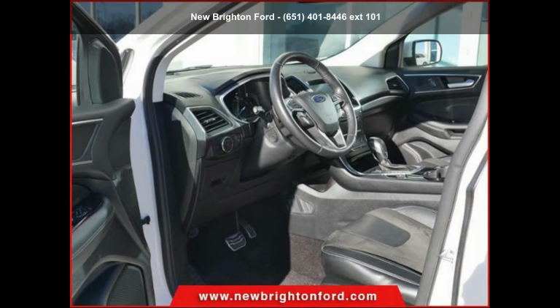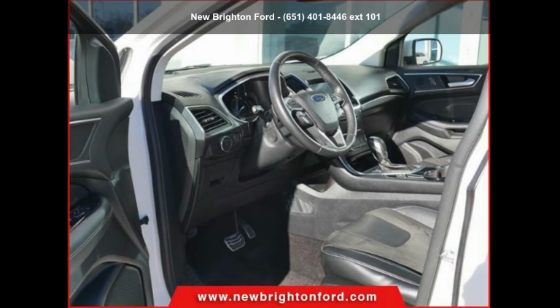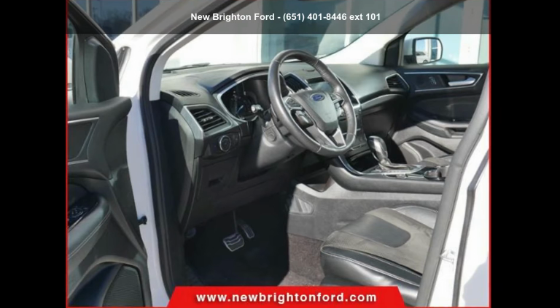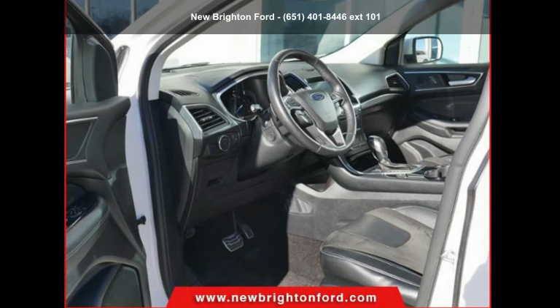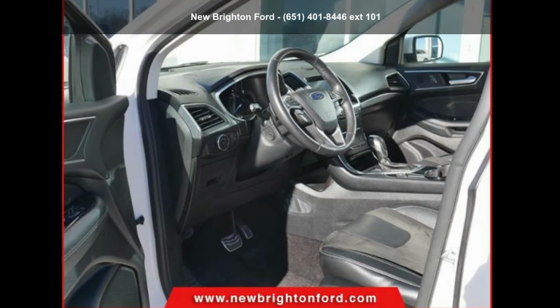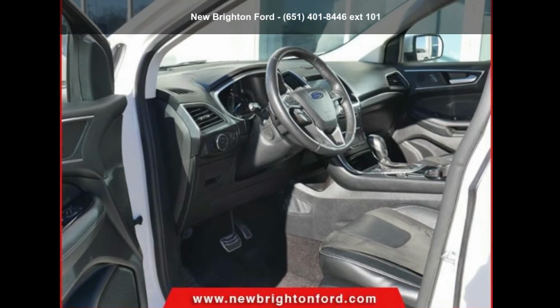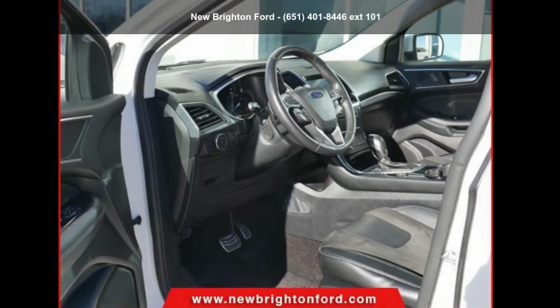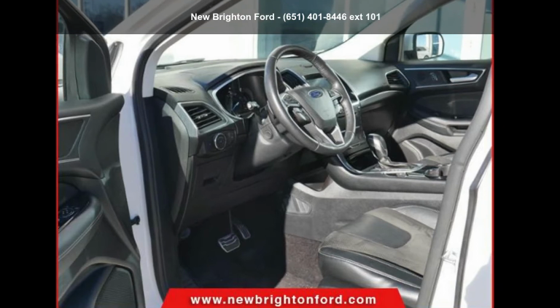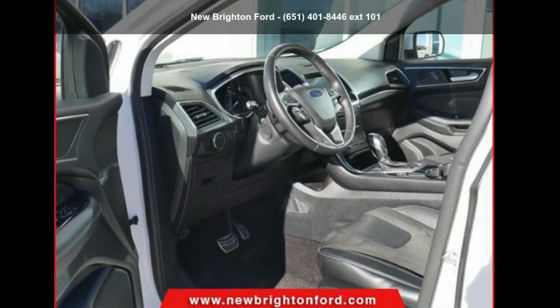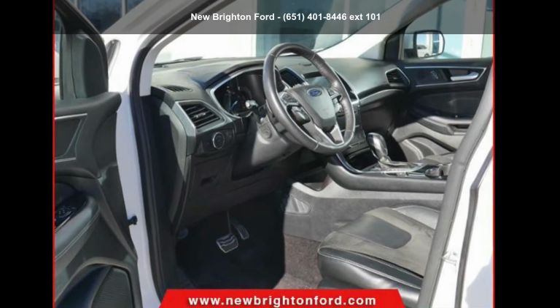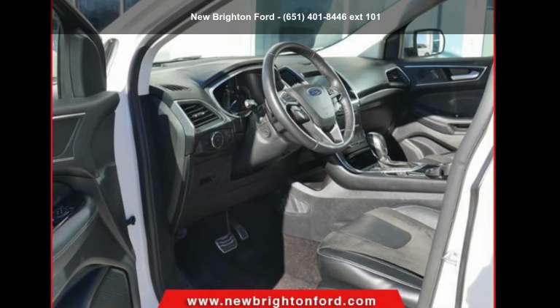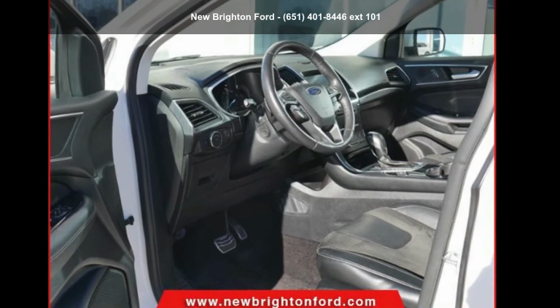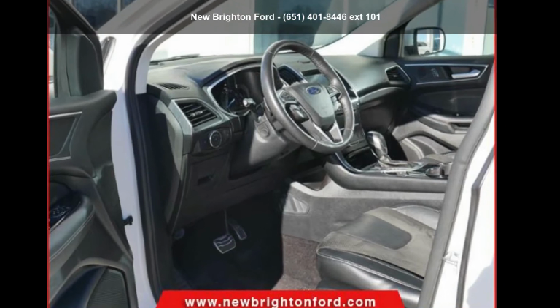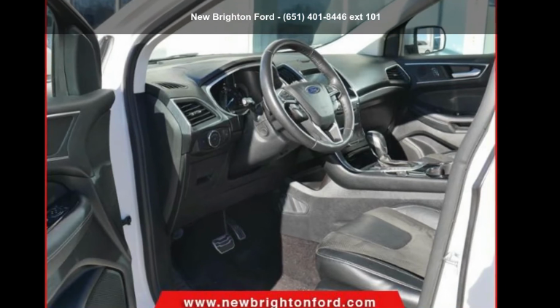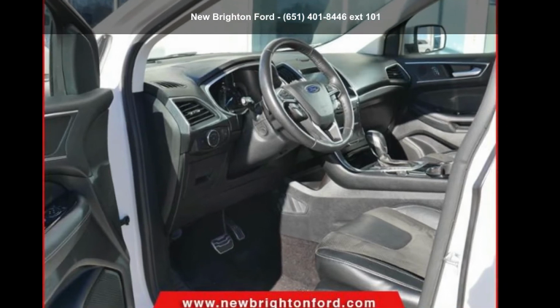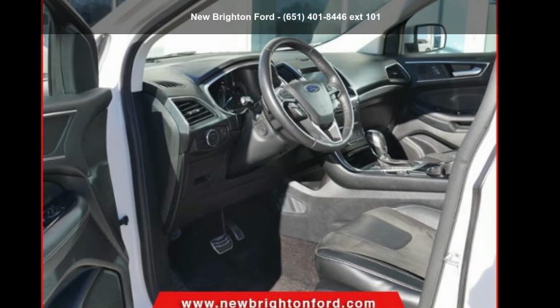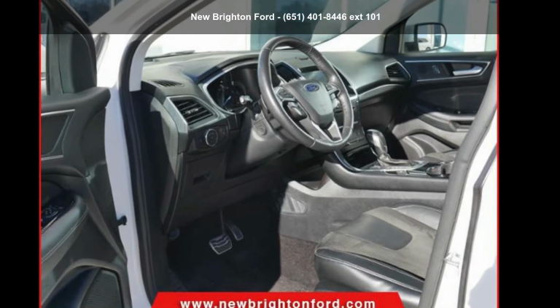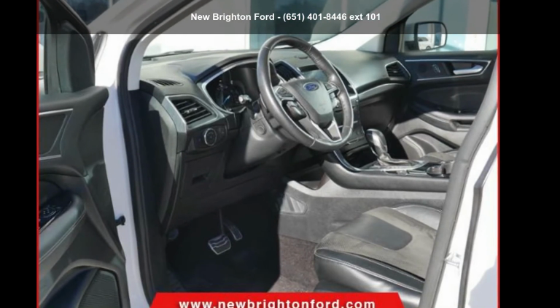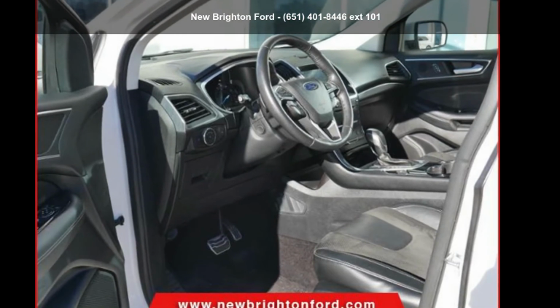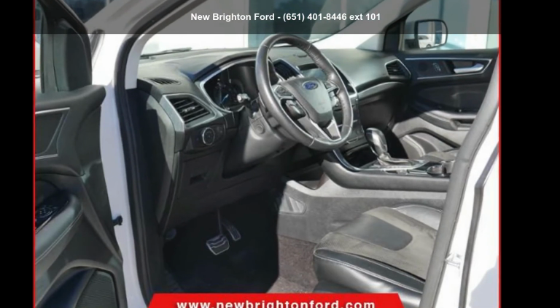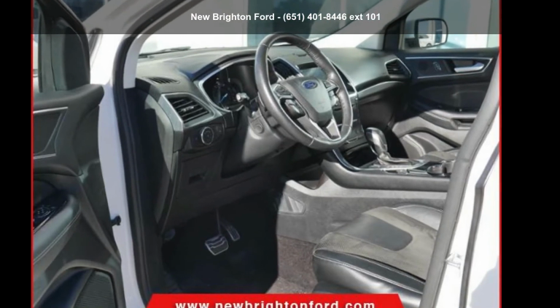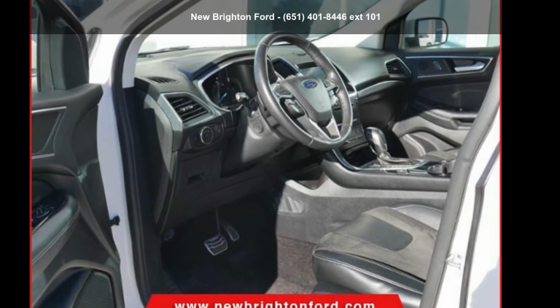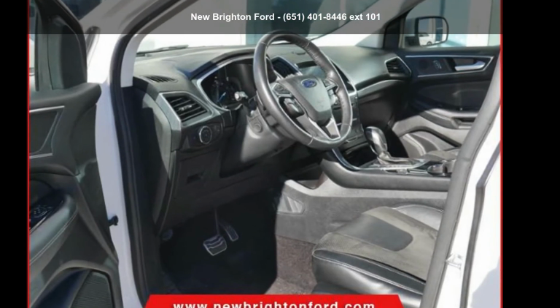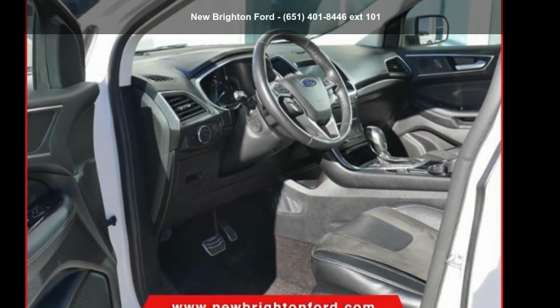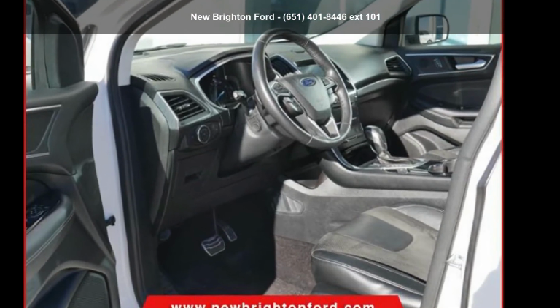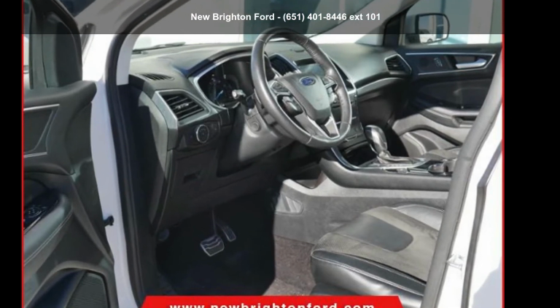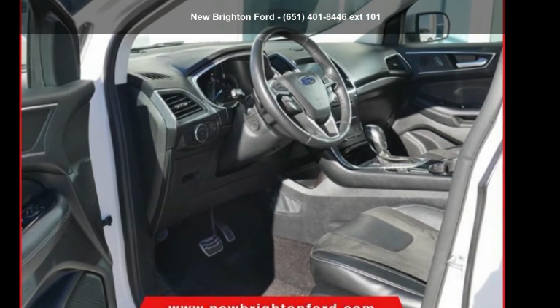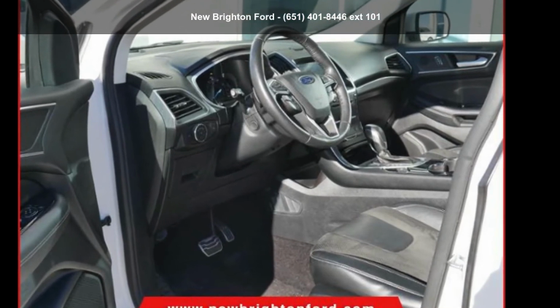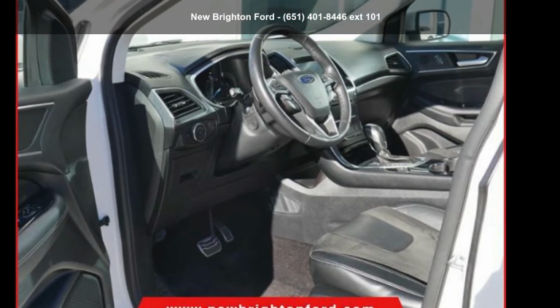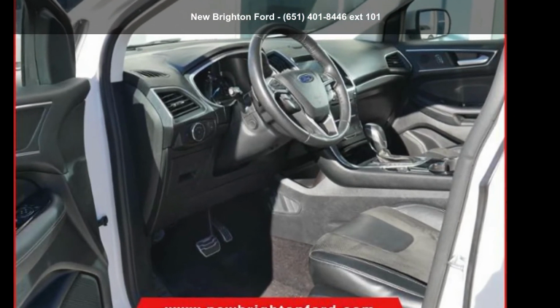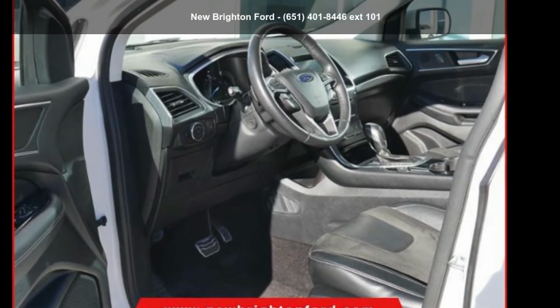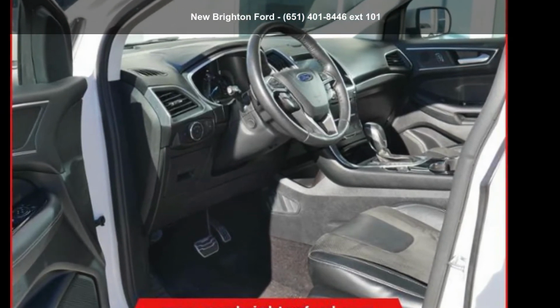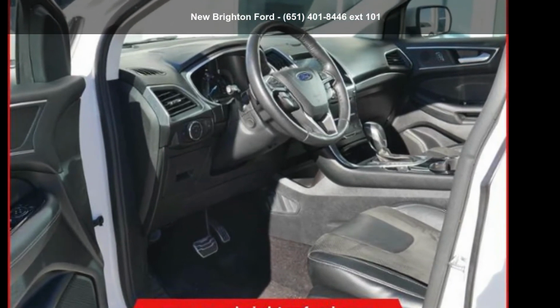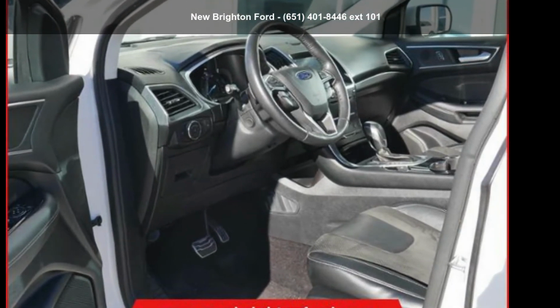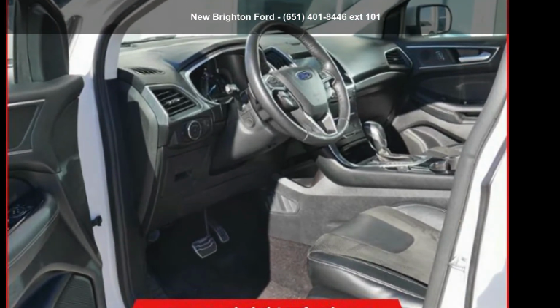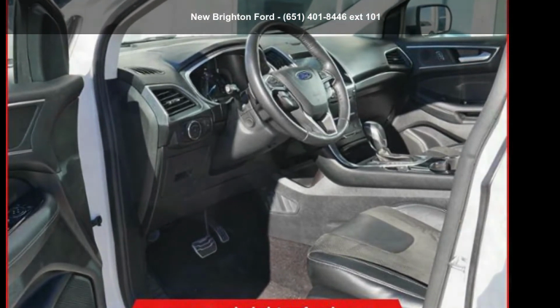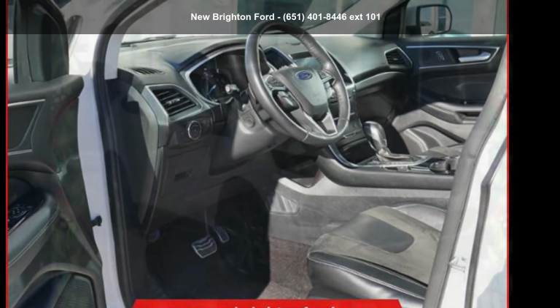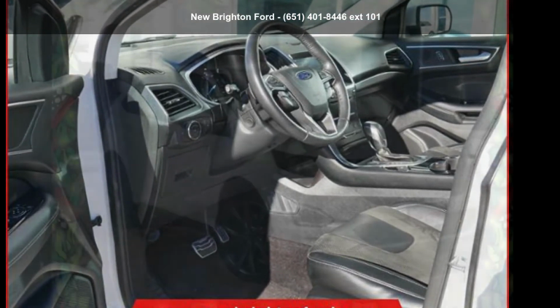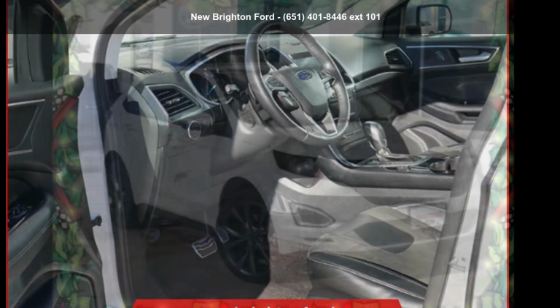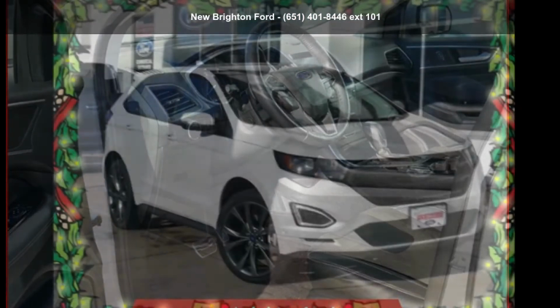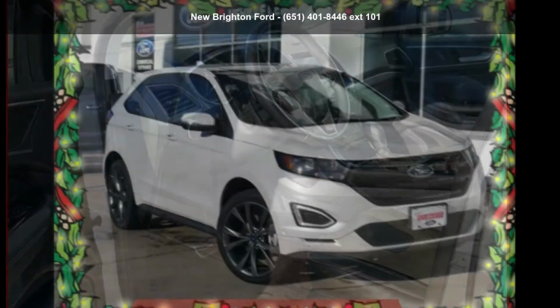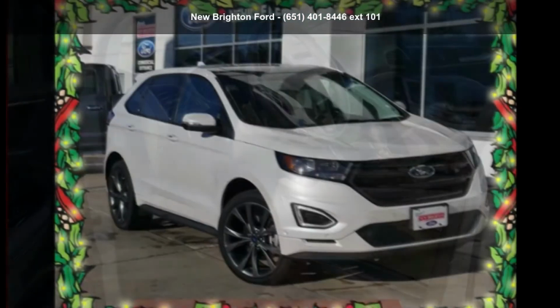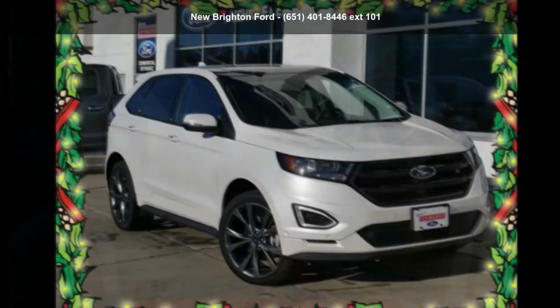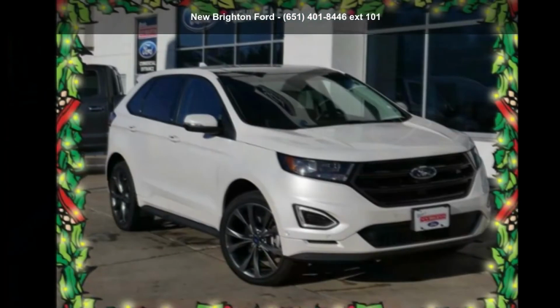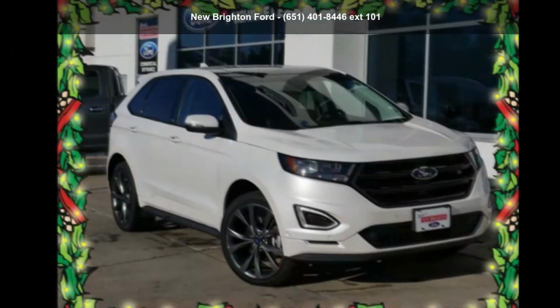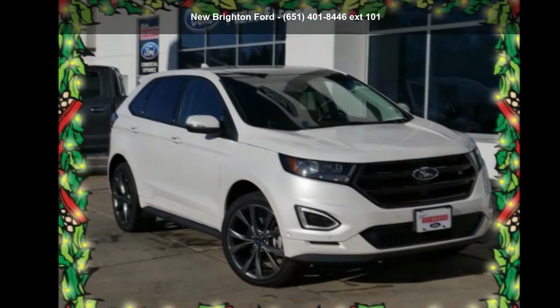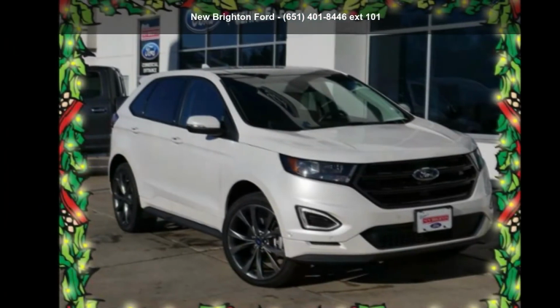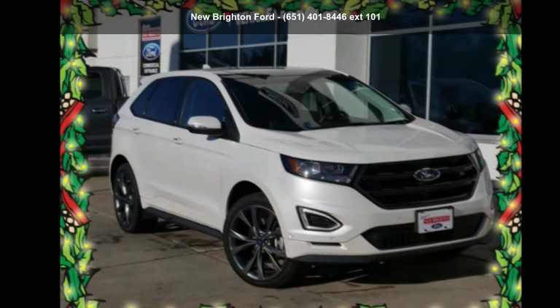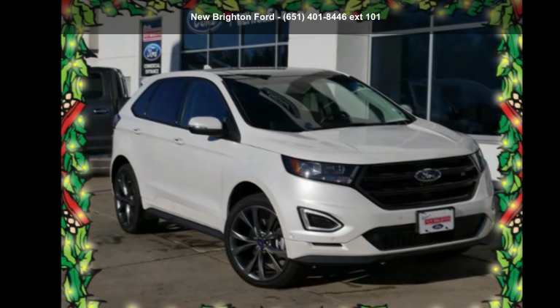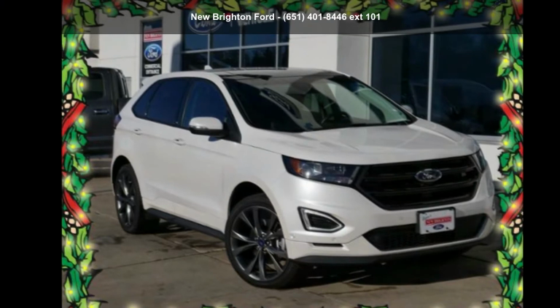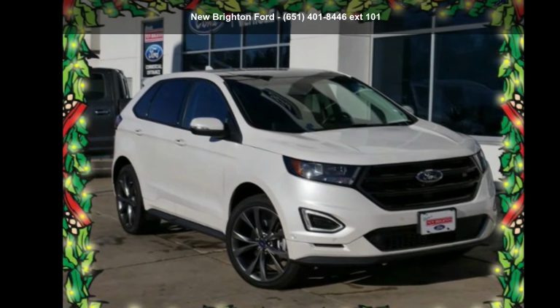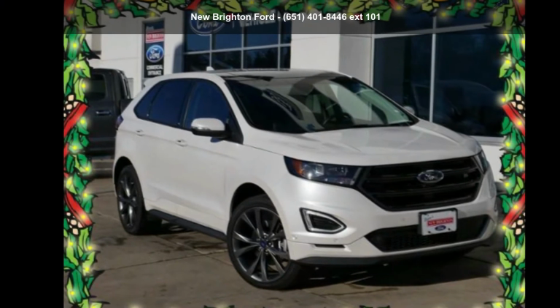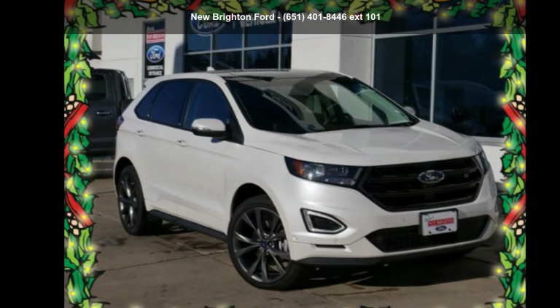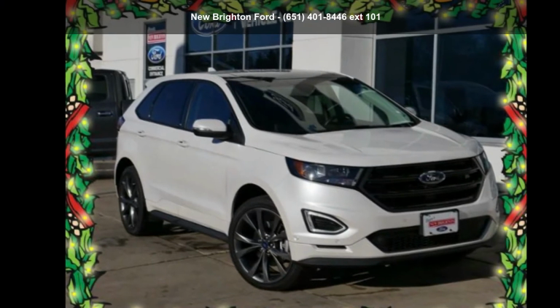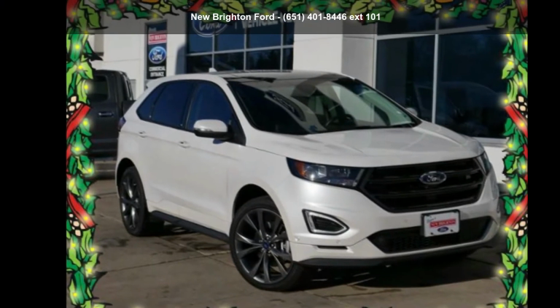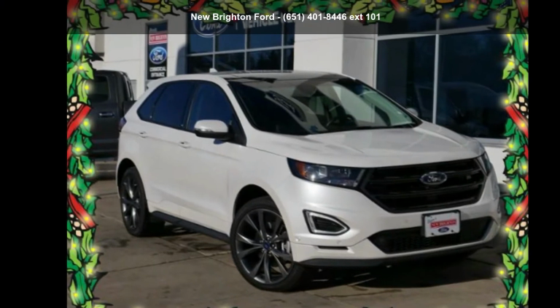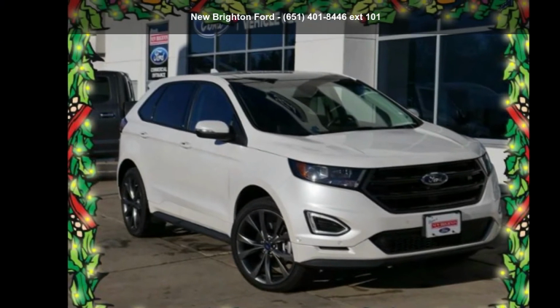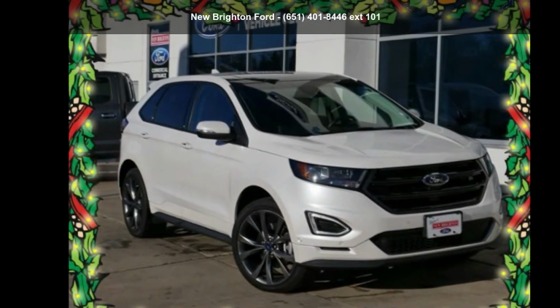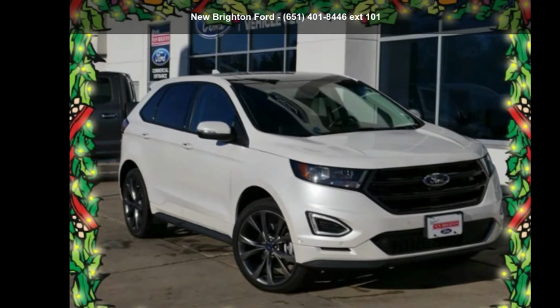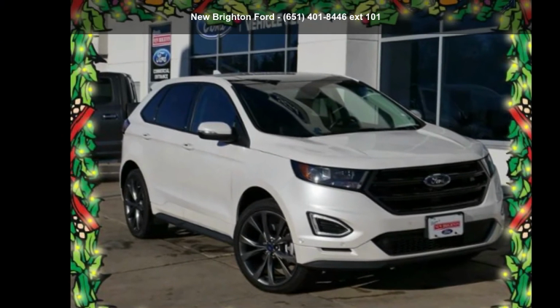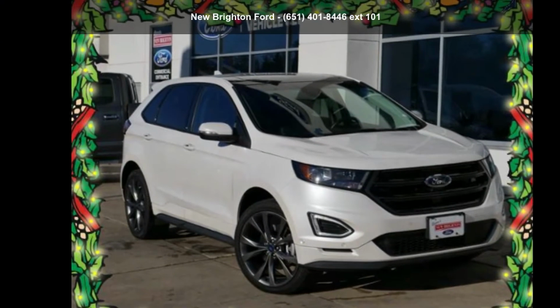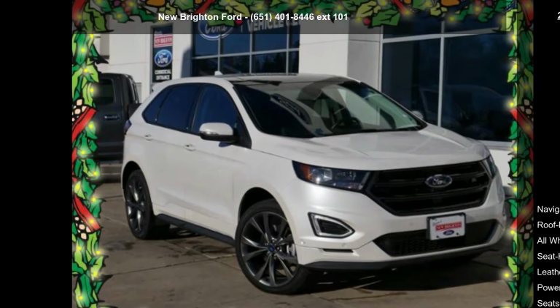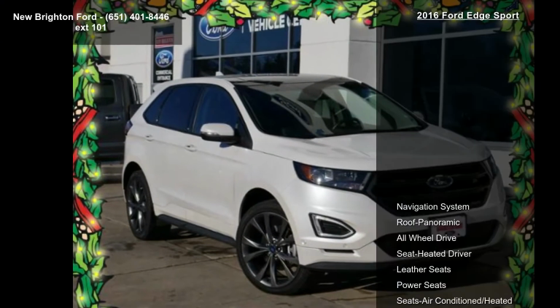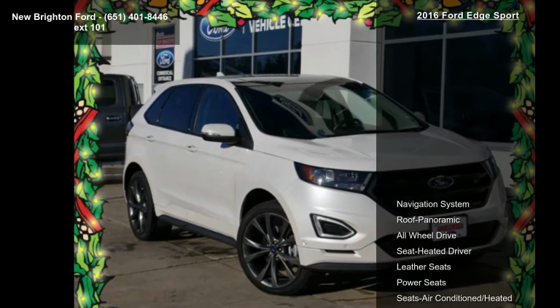Presenting the Ford 2016 Edge Sport. If you are looking for an automobile with great features, look no further.